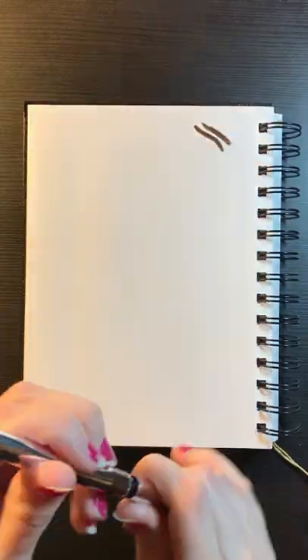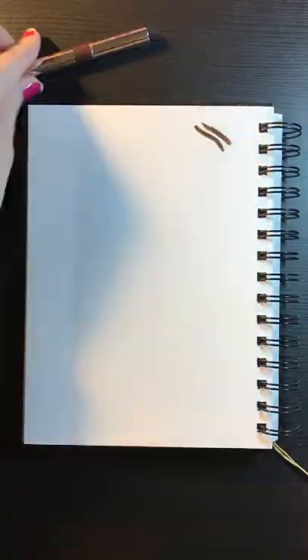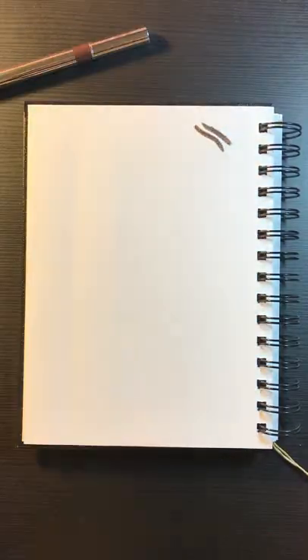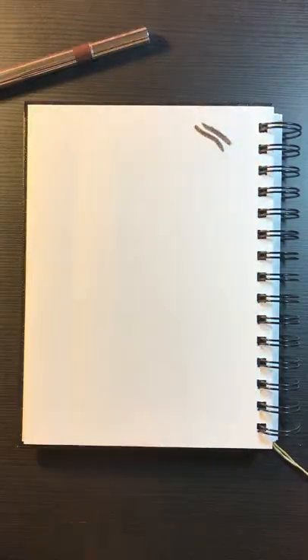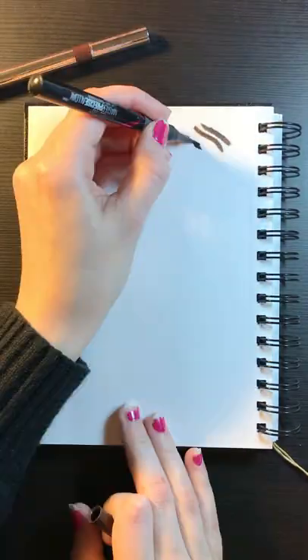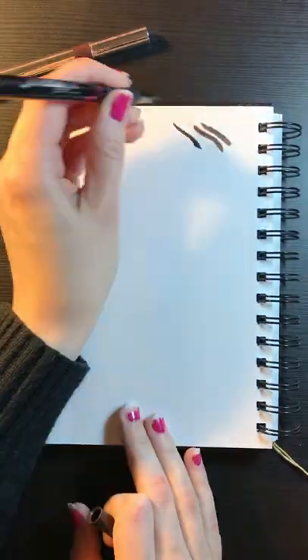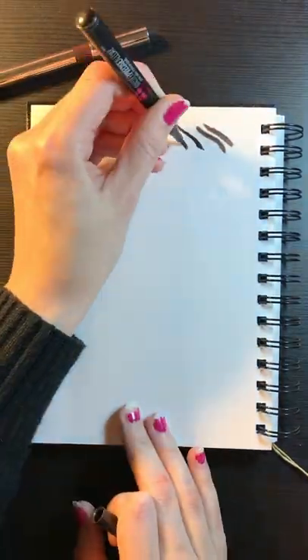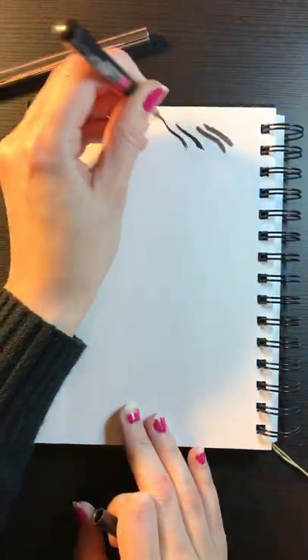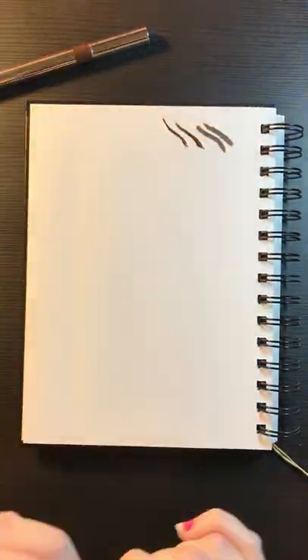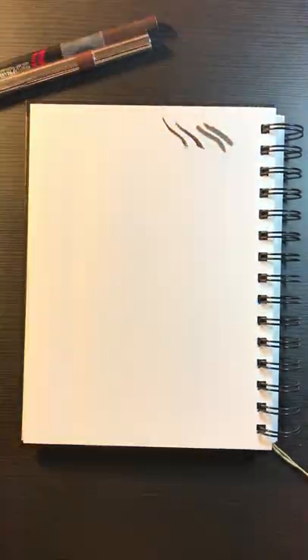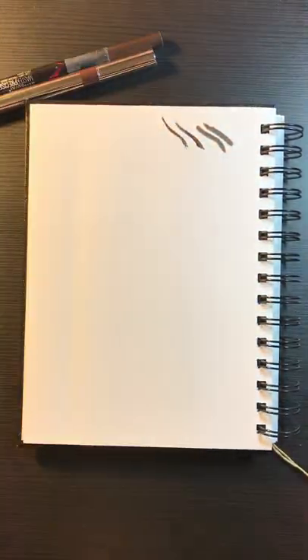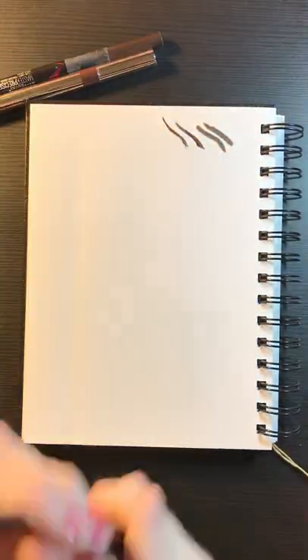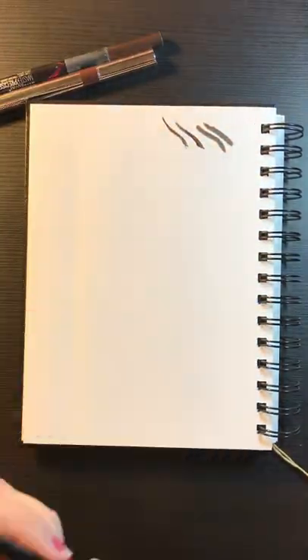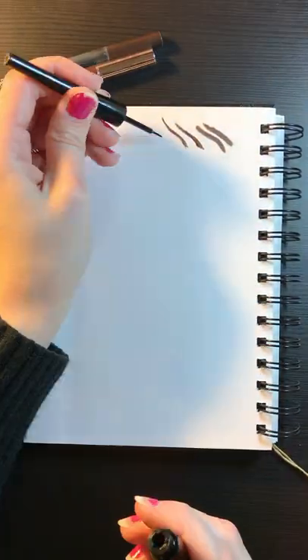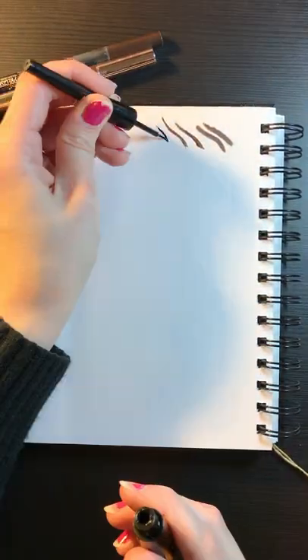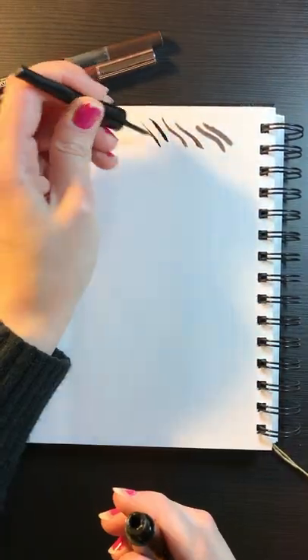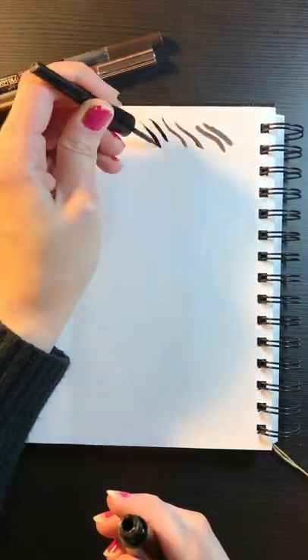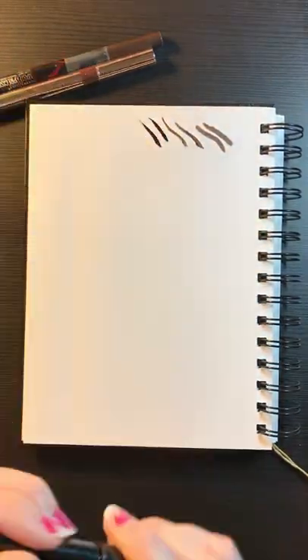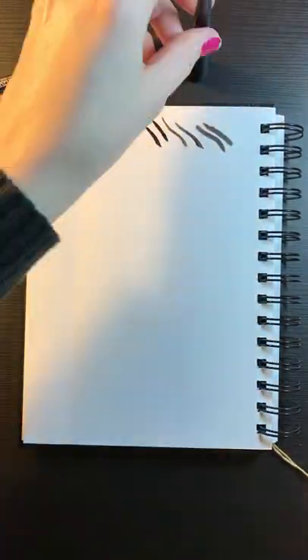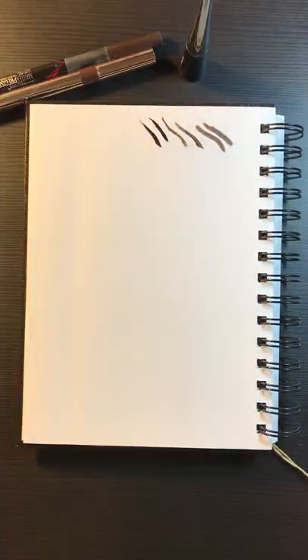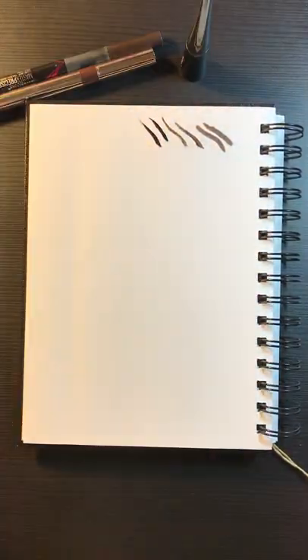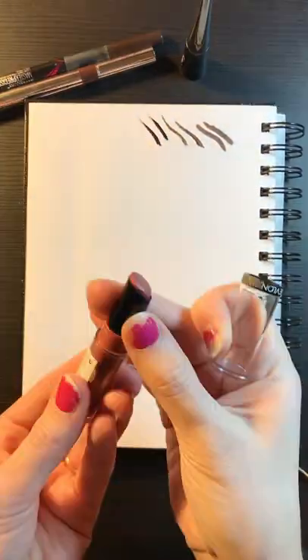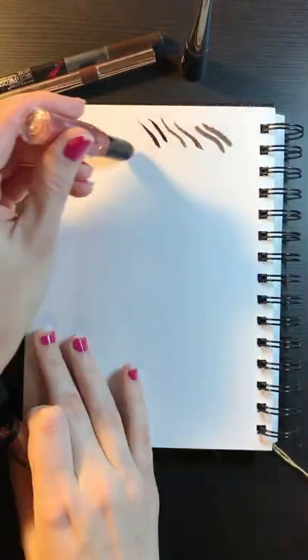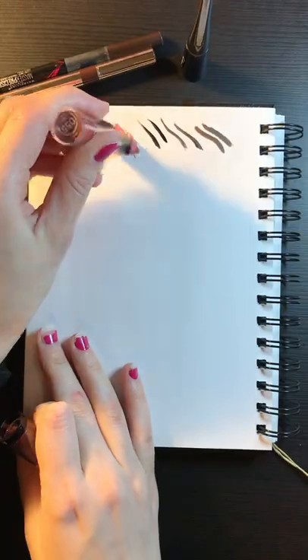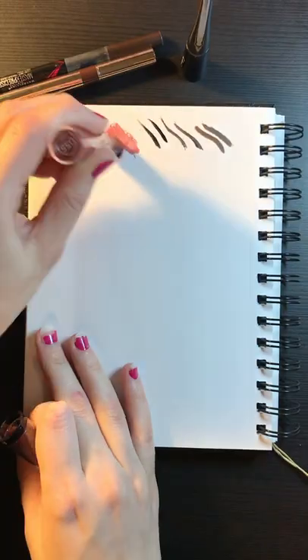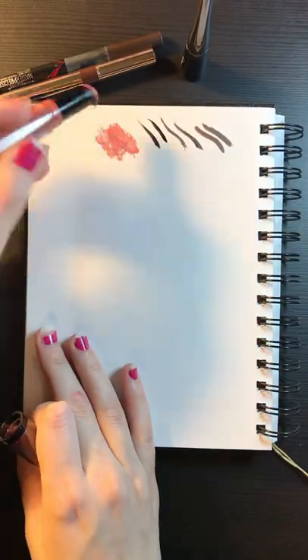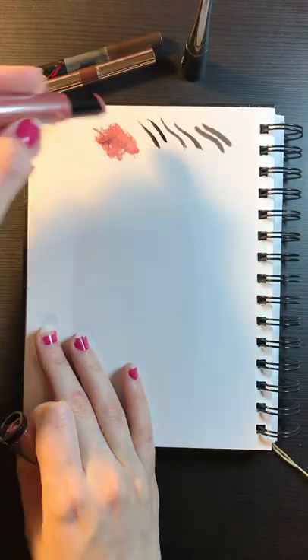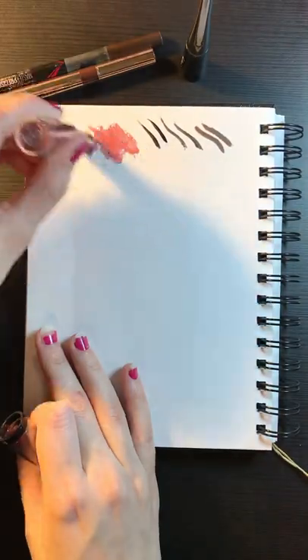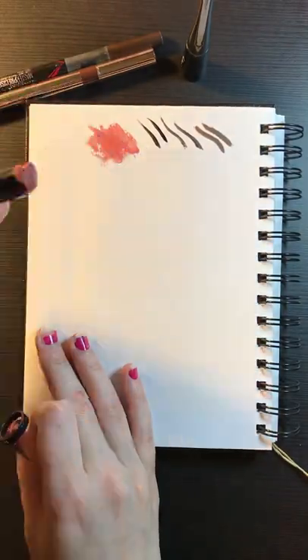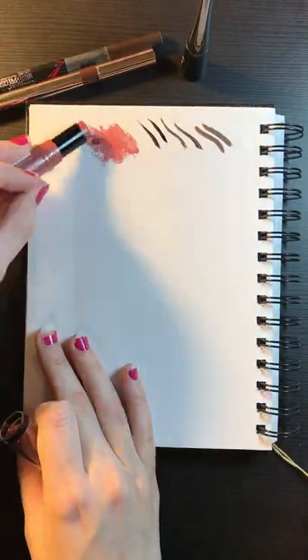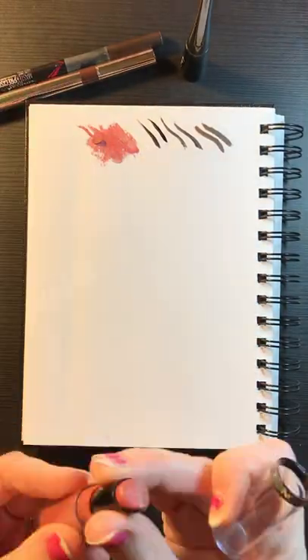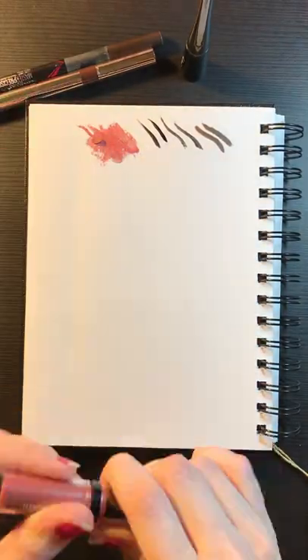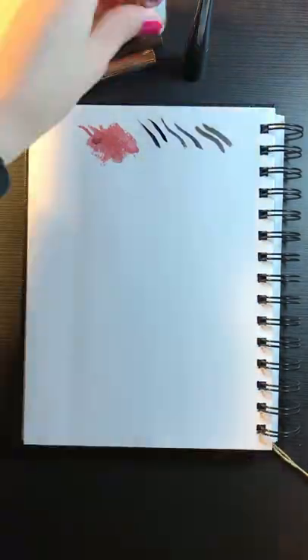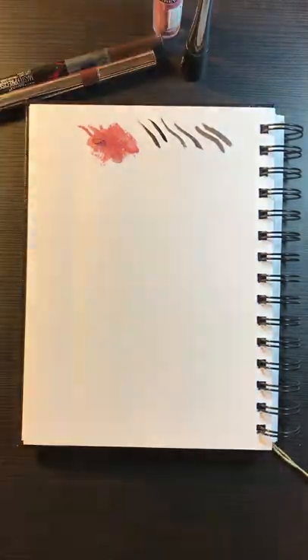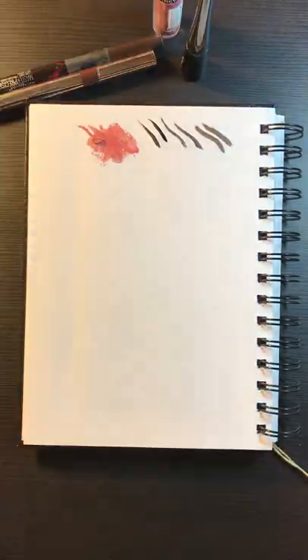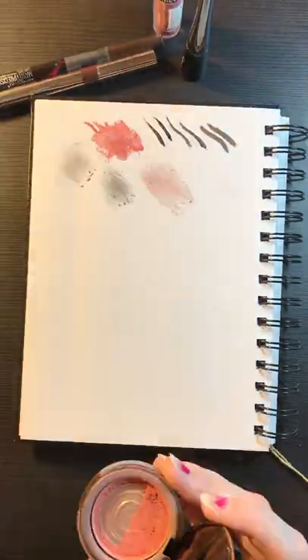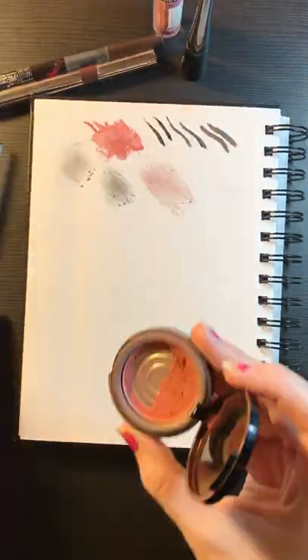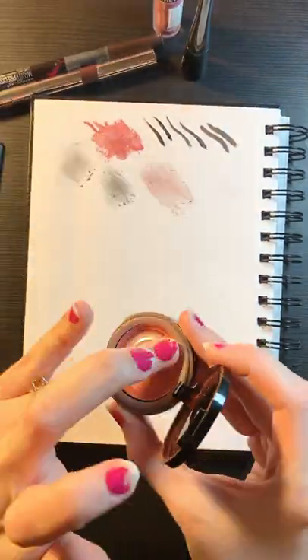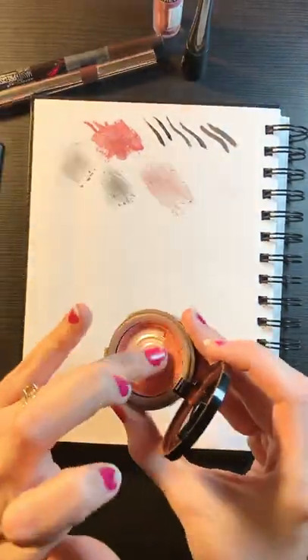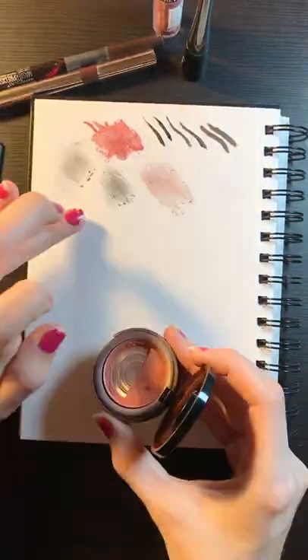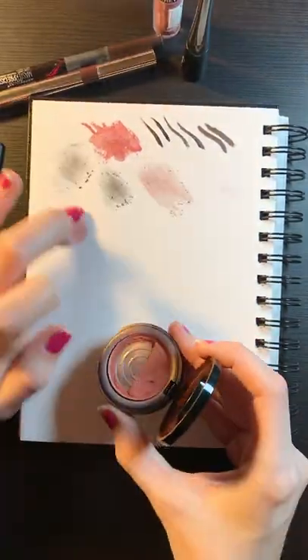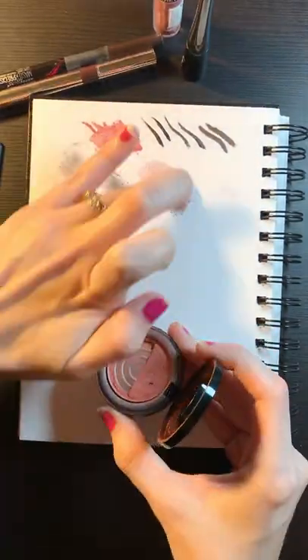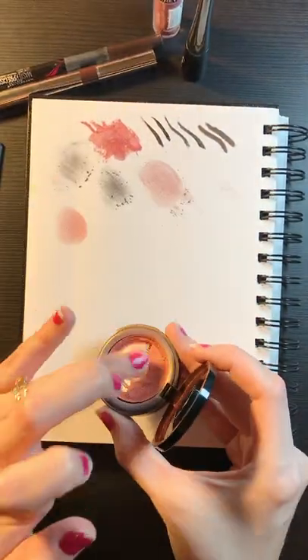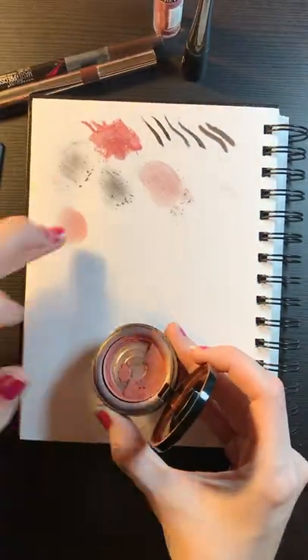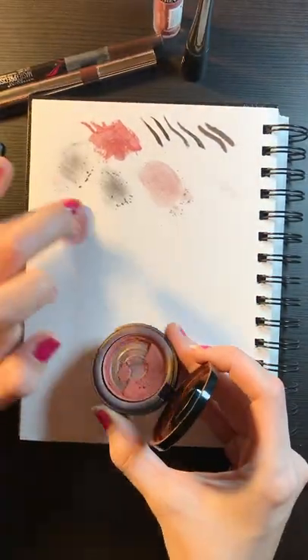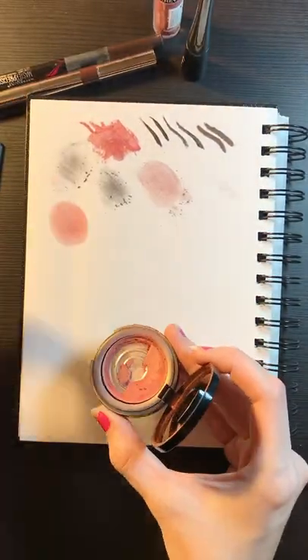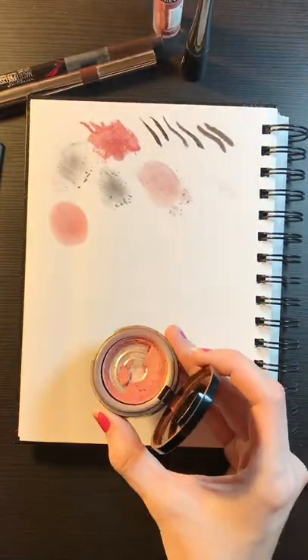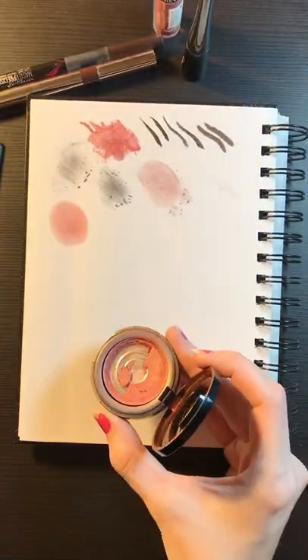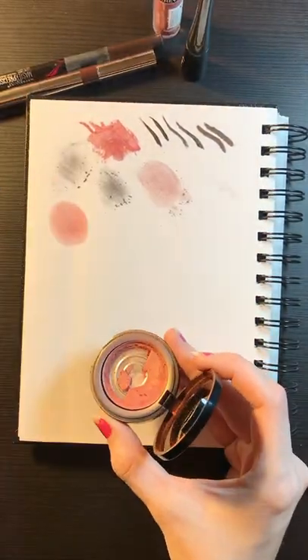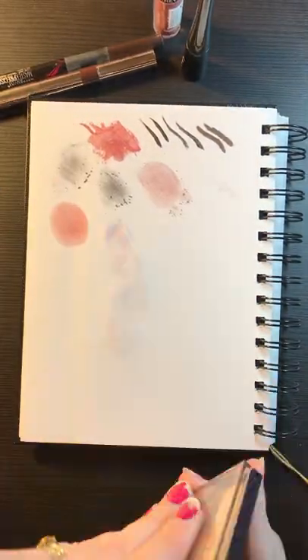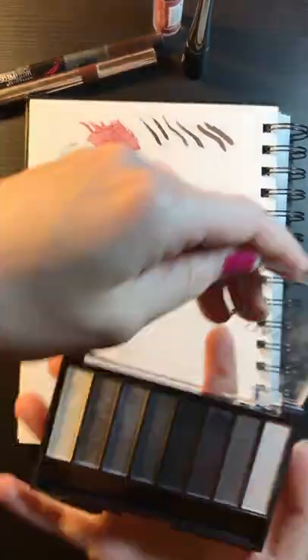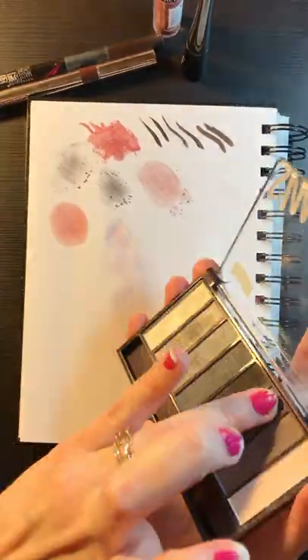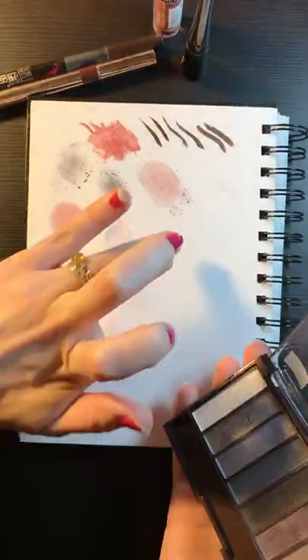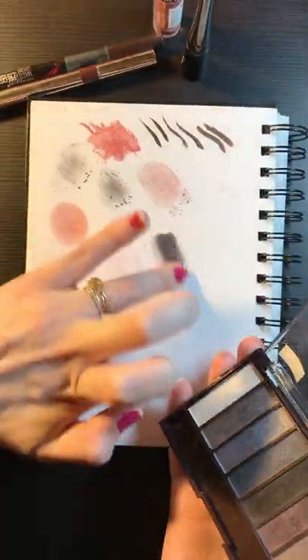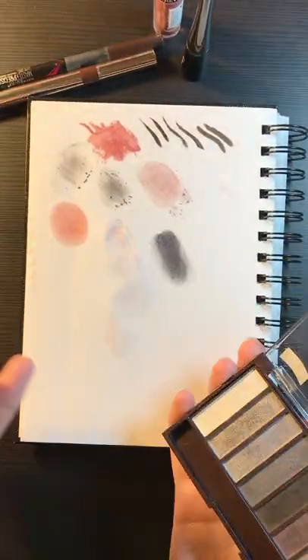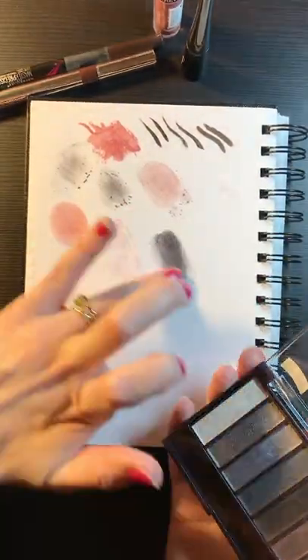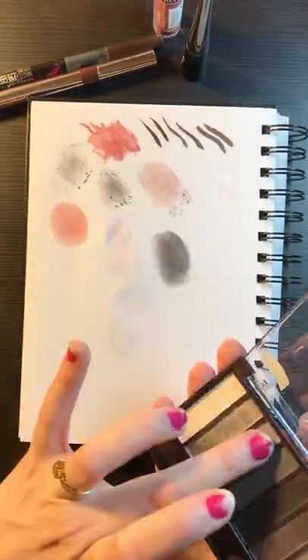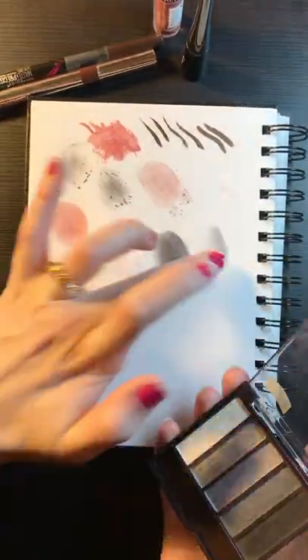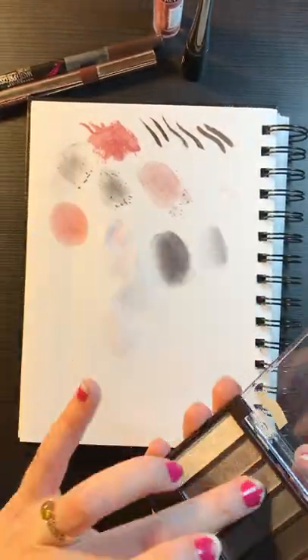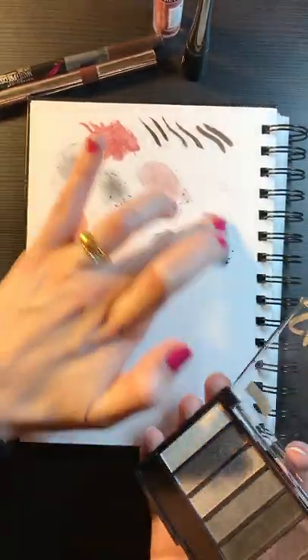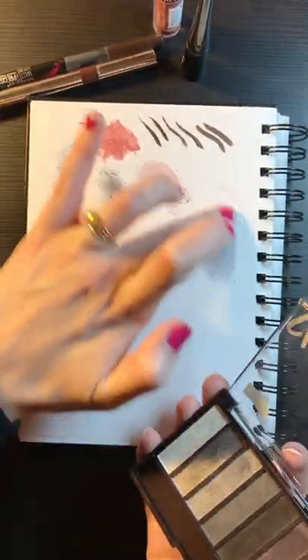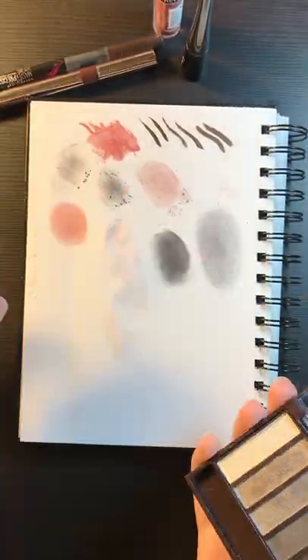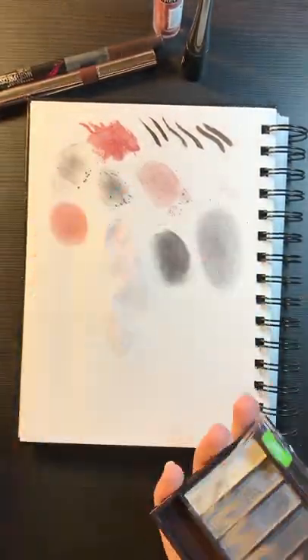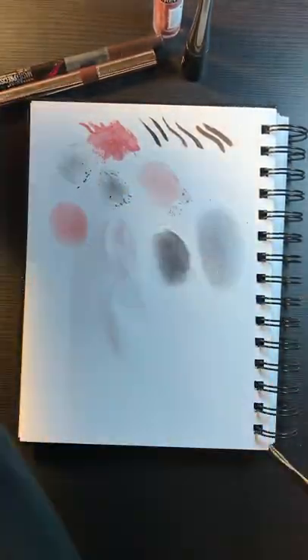First, I like to test the makeup in a sketchbook to see how it might look. Eyeliners and lipsticks are definitely the easiest to work with, but powders can work too.